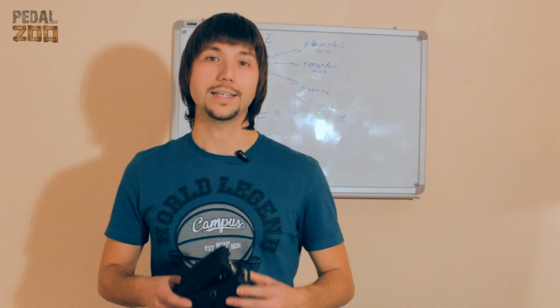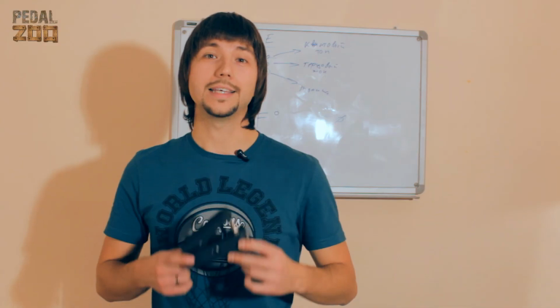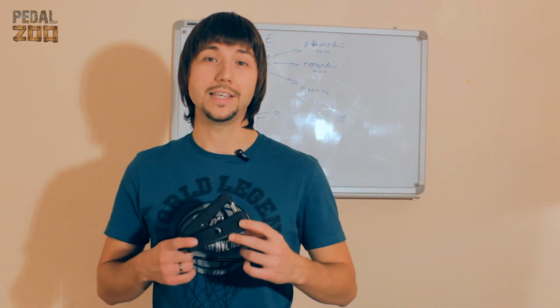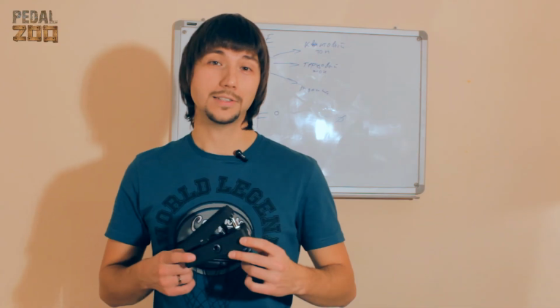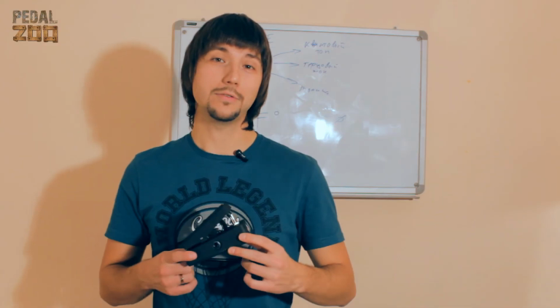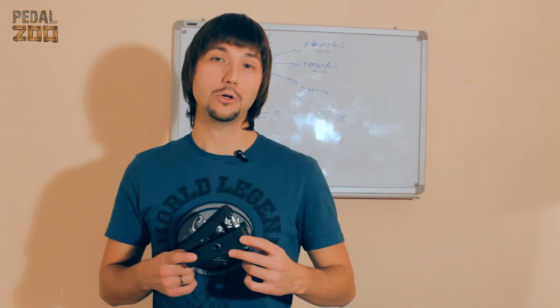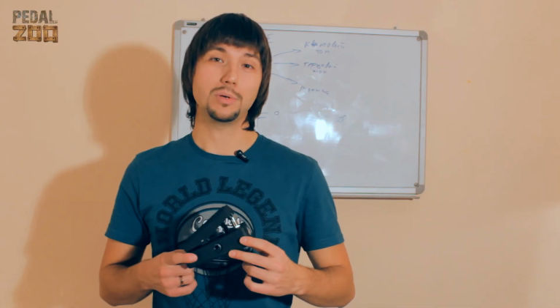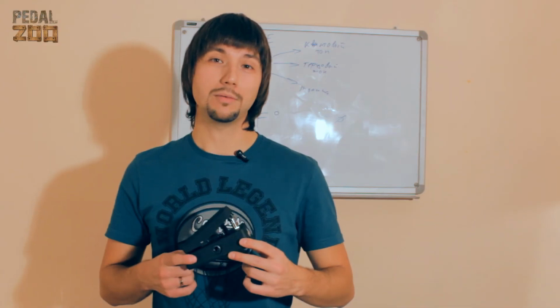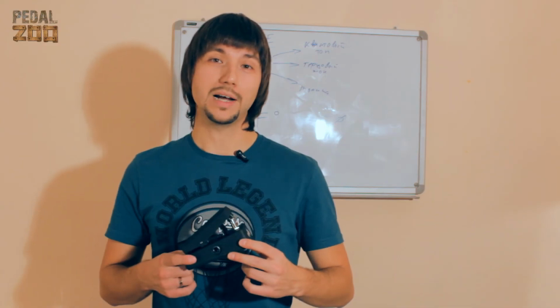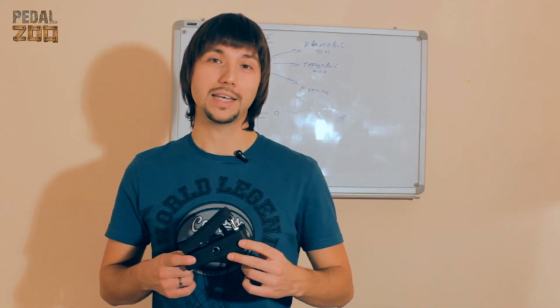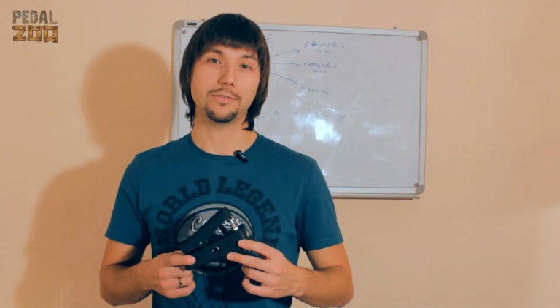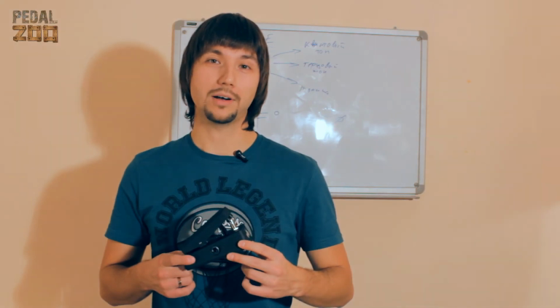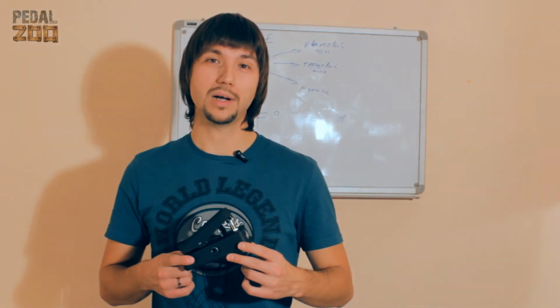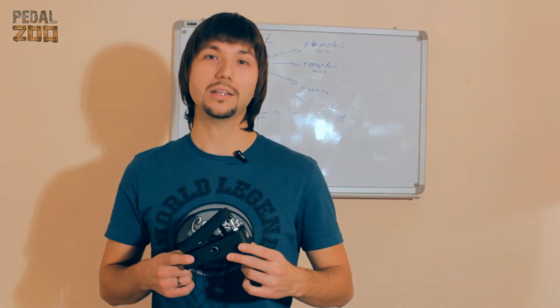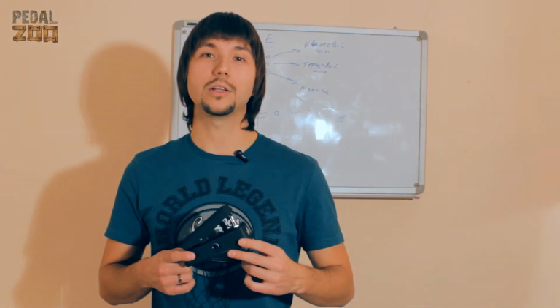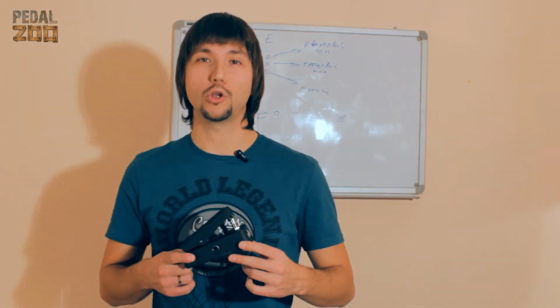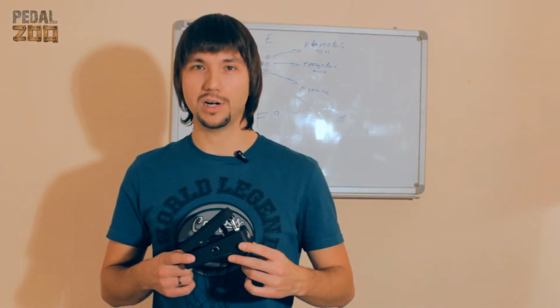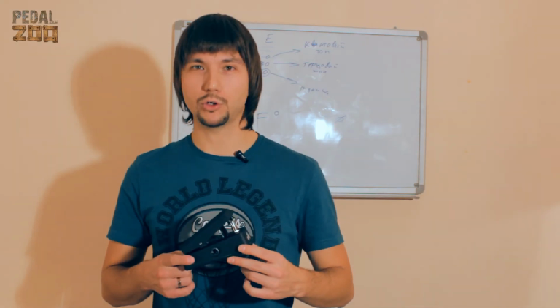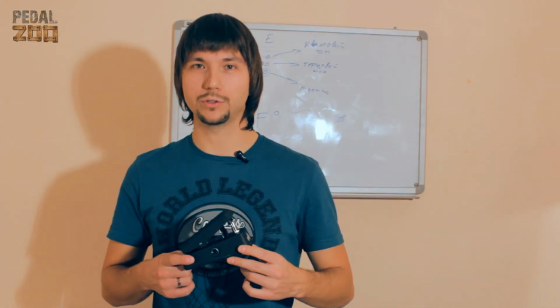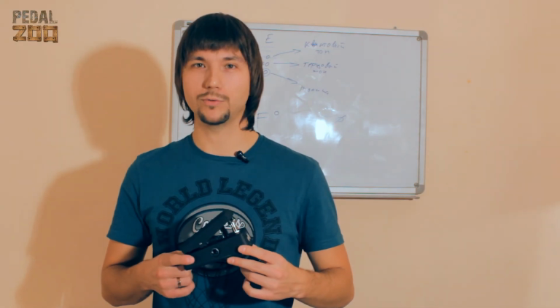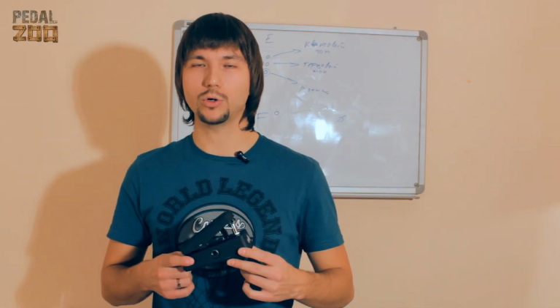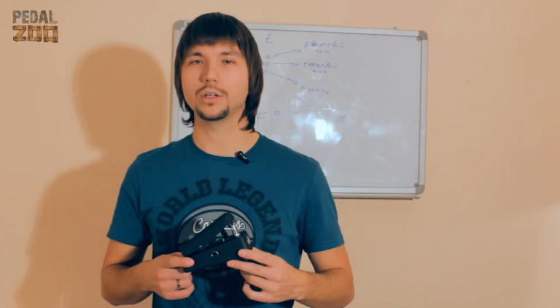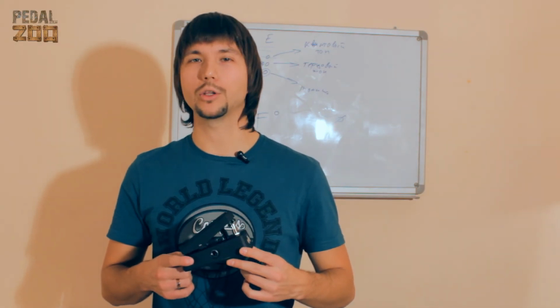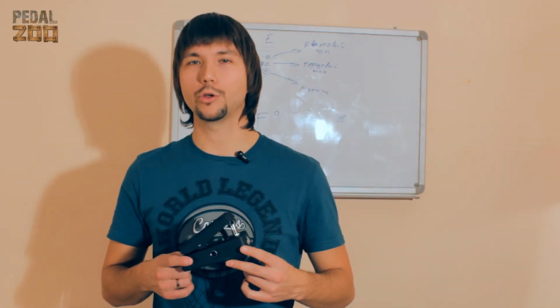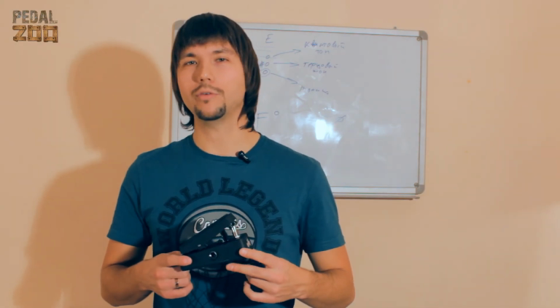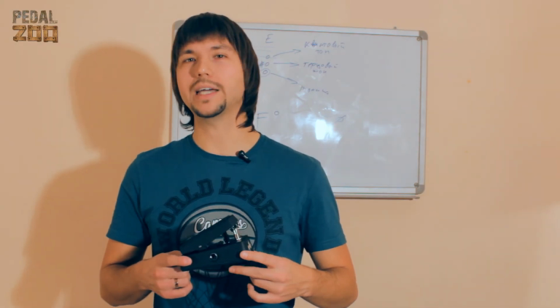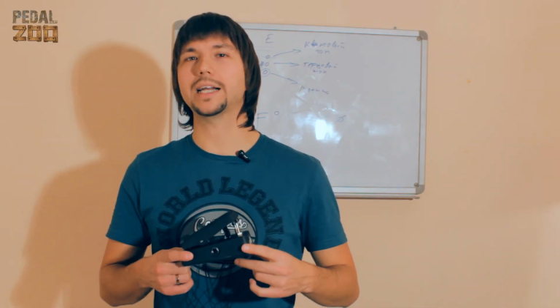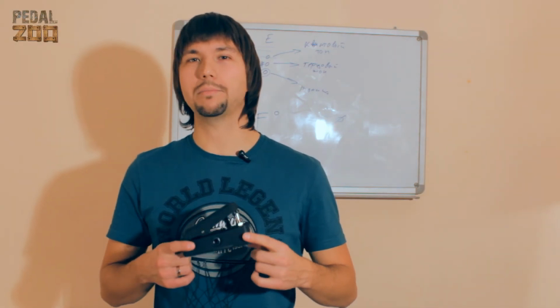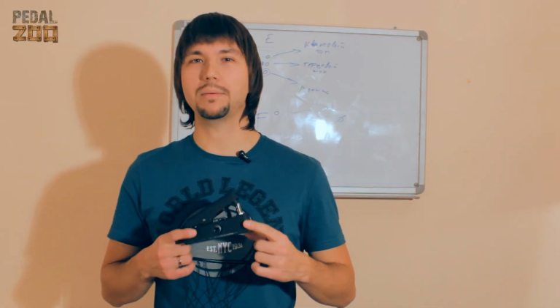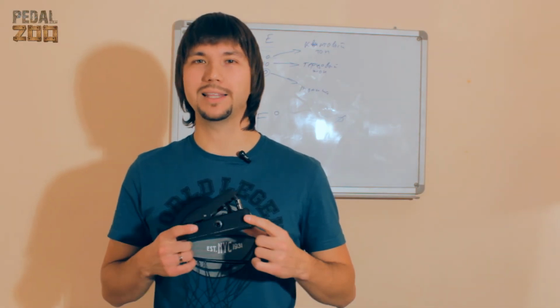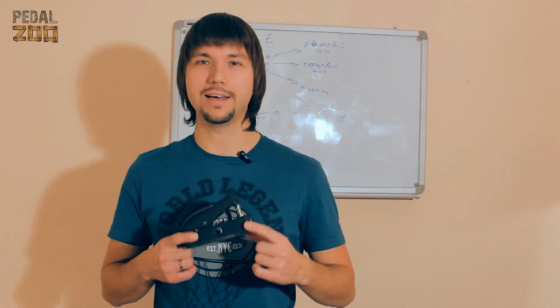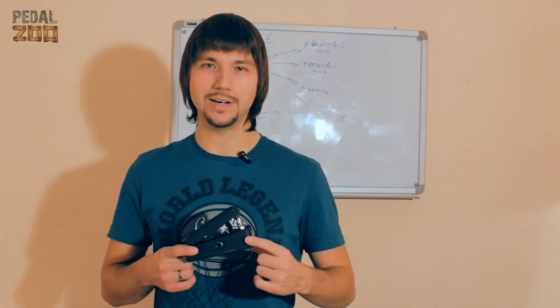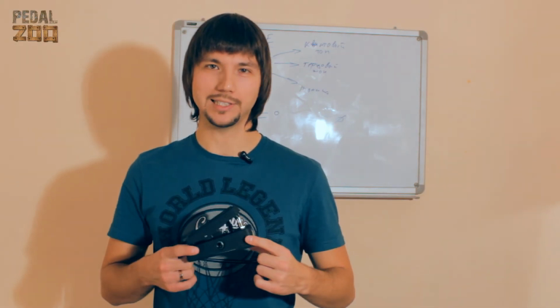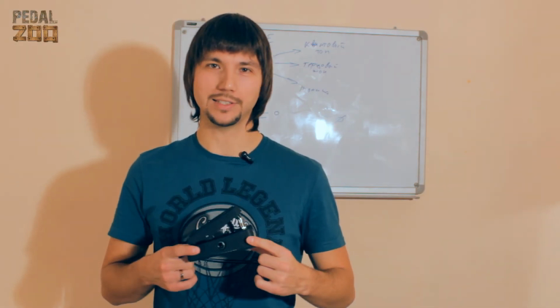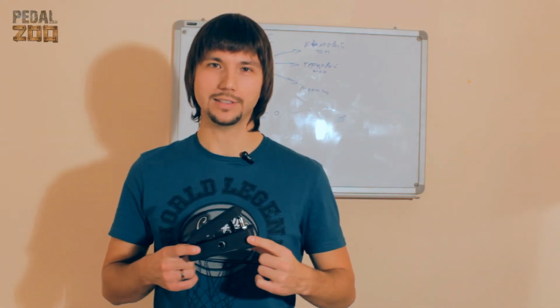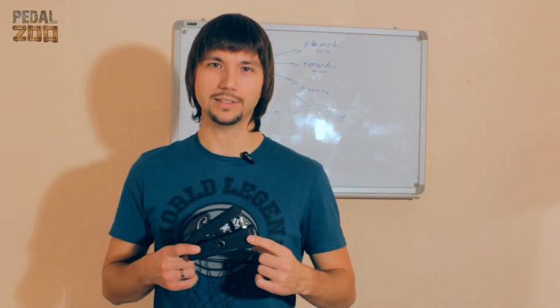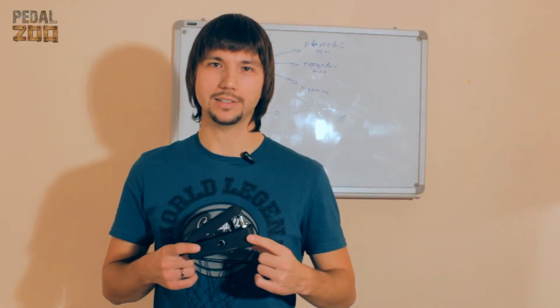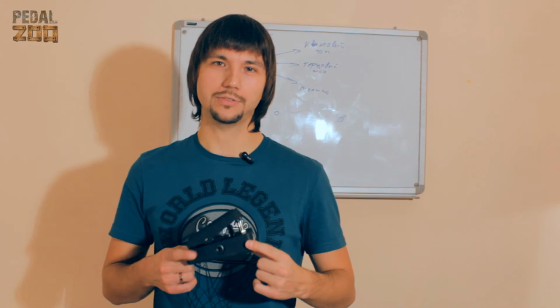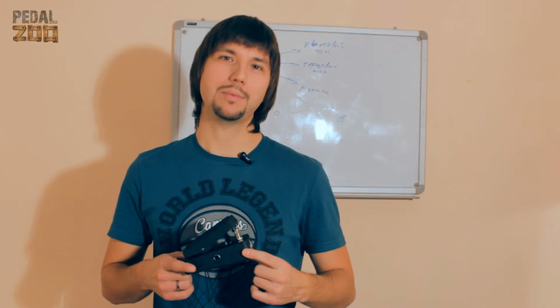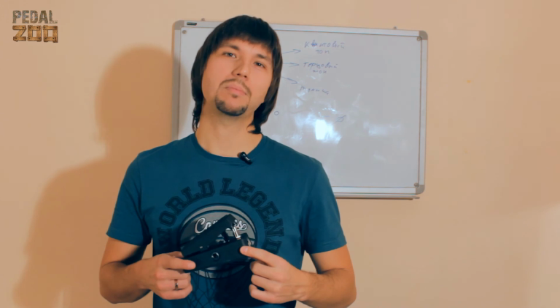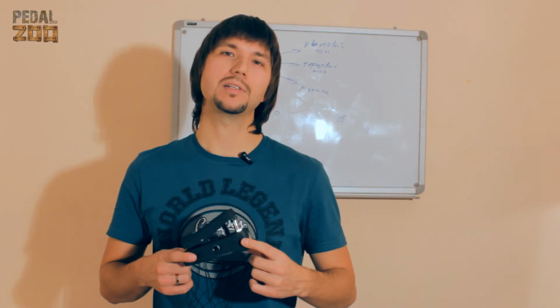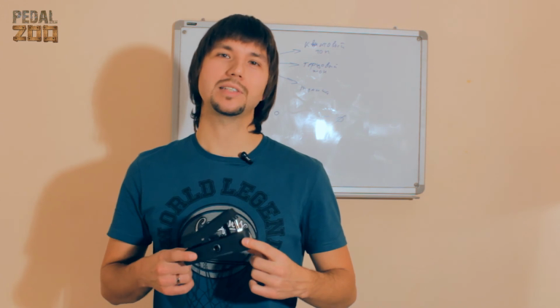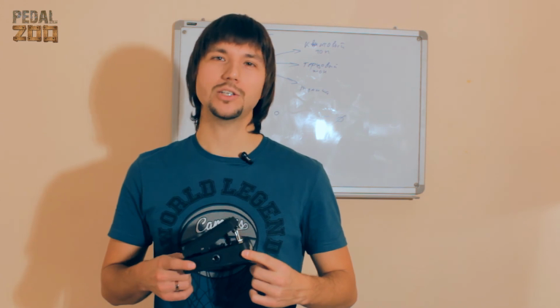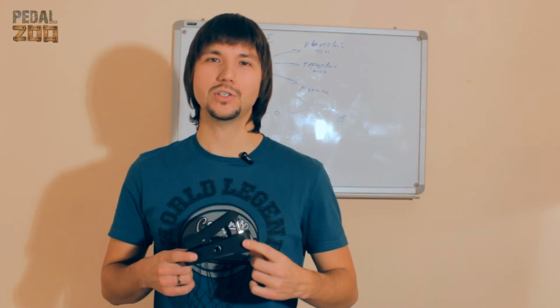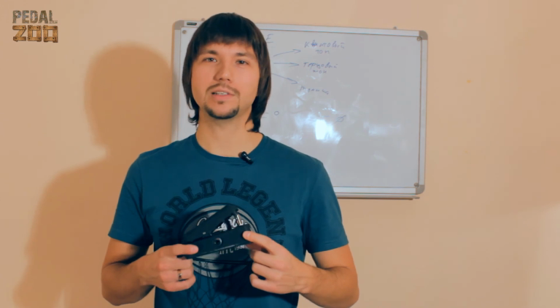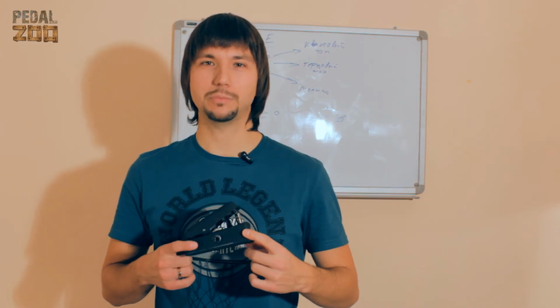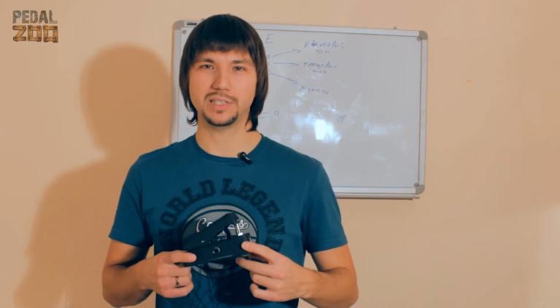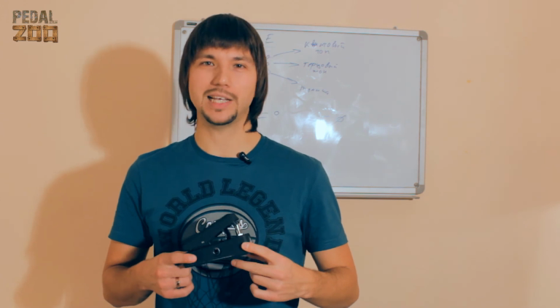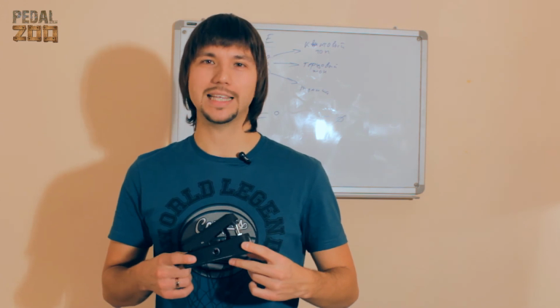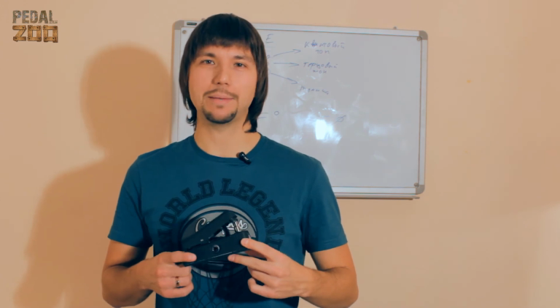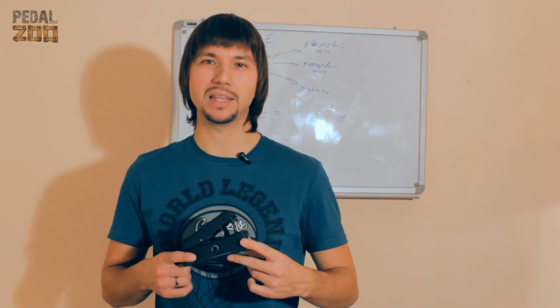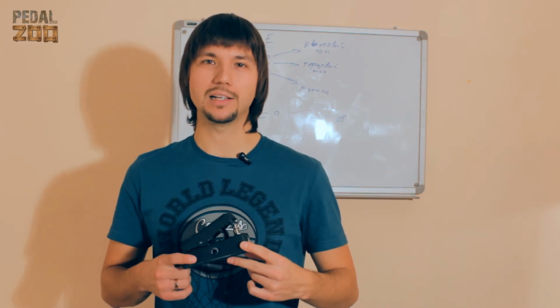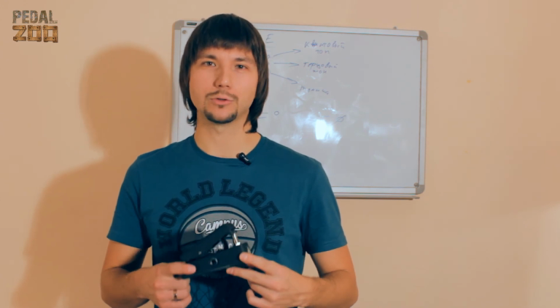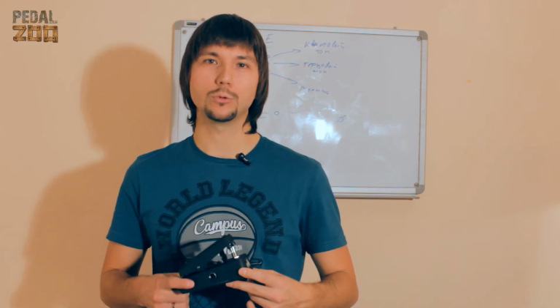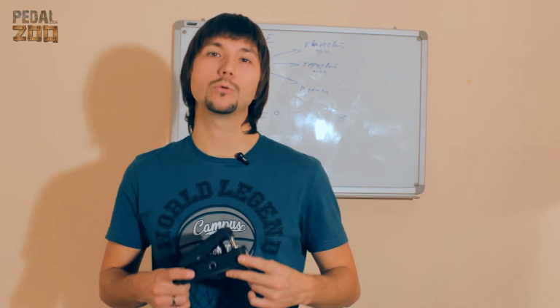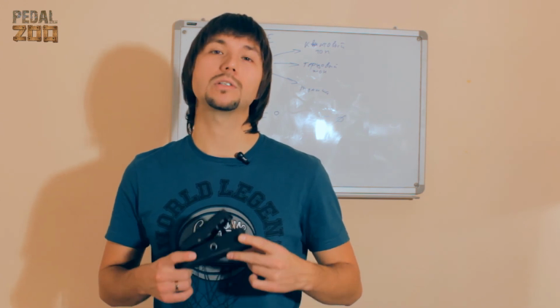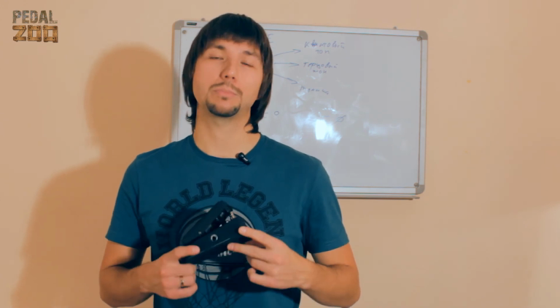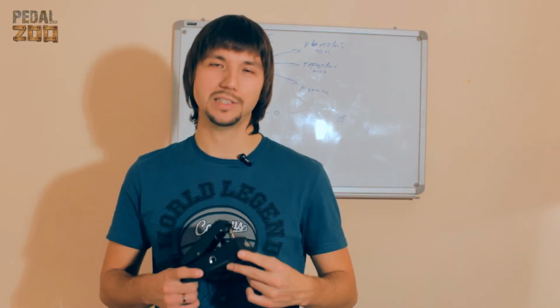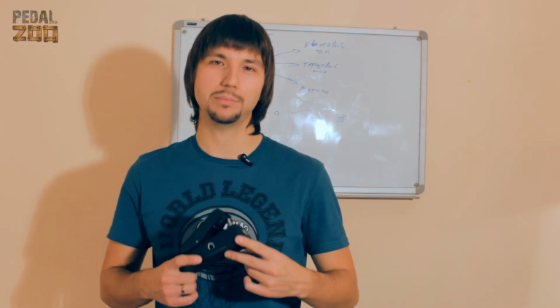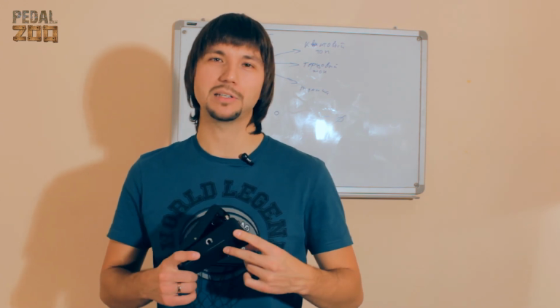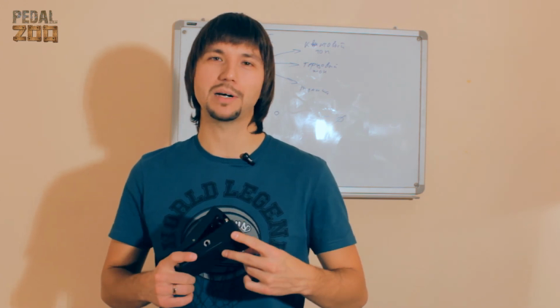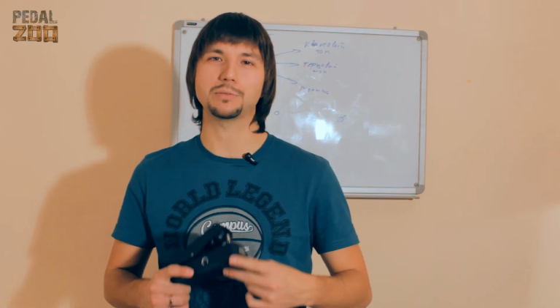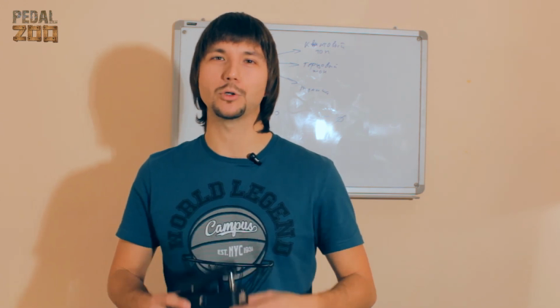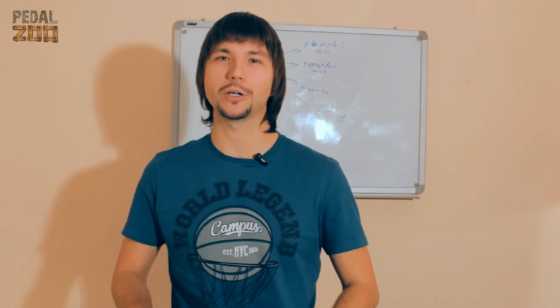Если вы любите маленький формат, но большой звук, то новая Crybaby для вас. С вами был Санчес, специально для PedalZoo. Спасибо за просмотр.